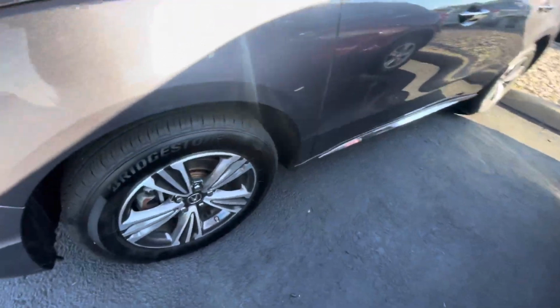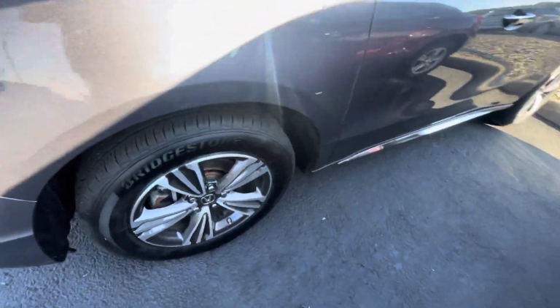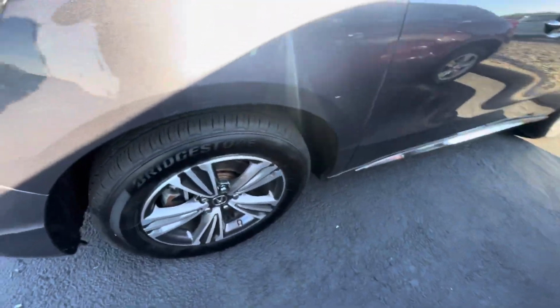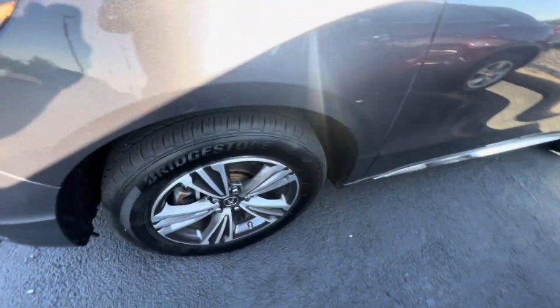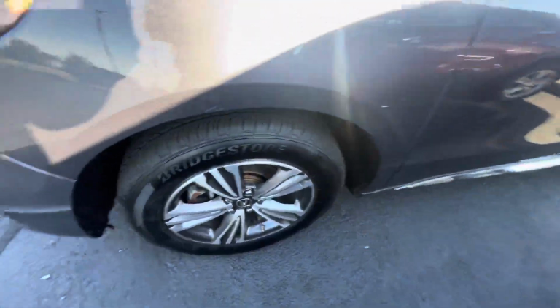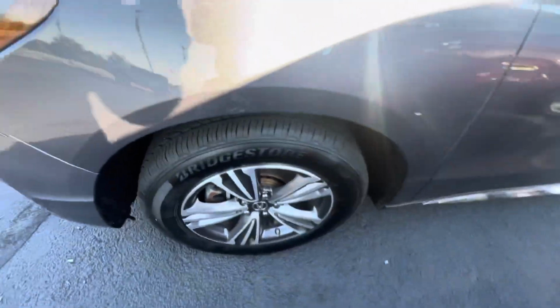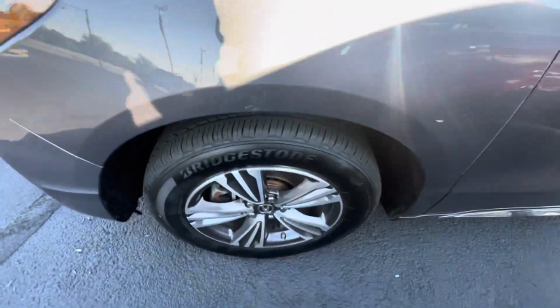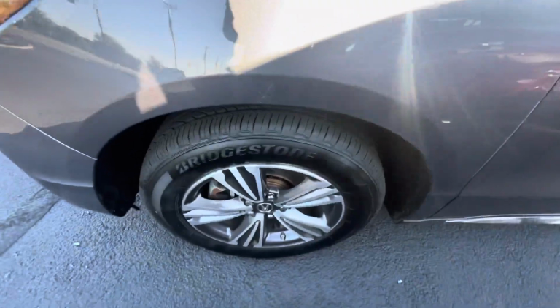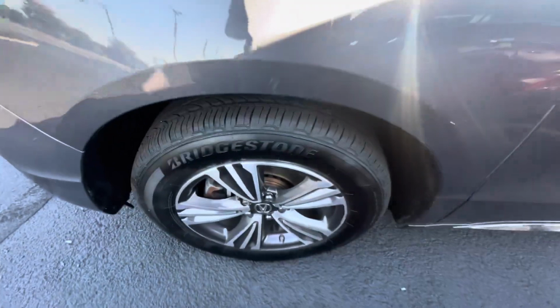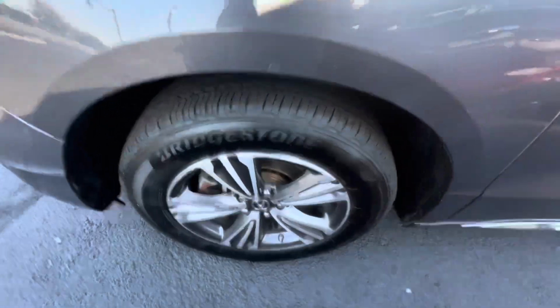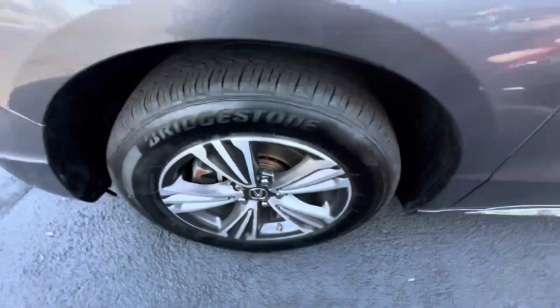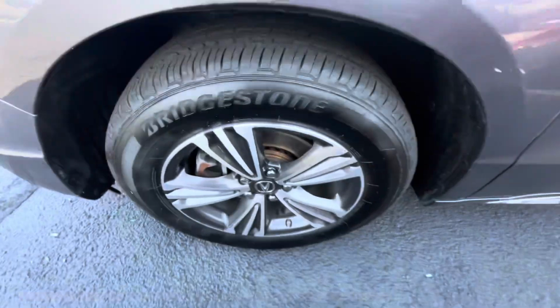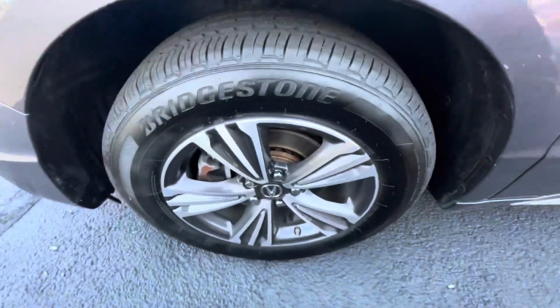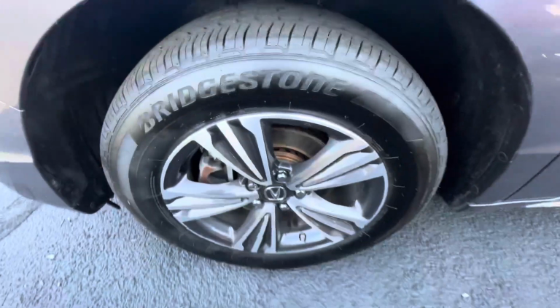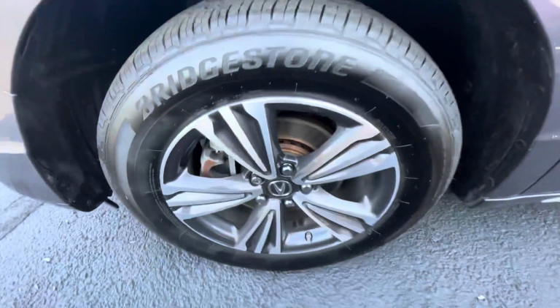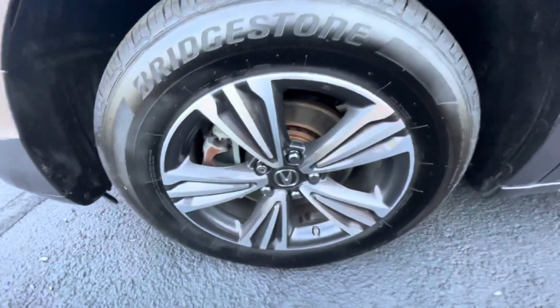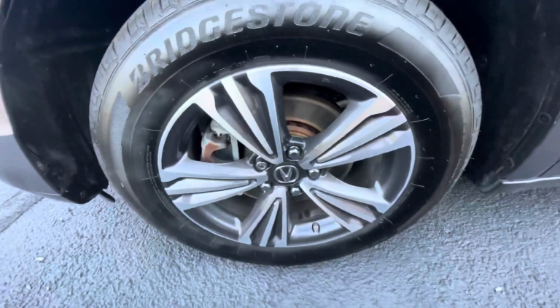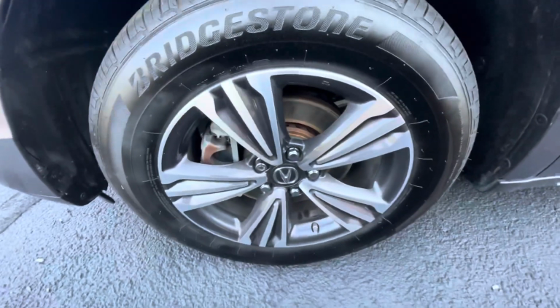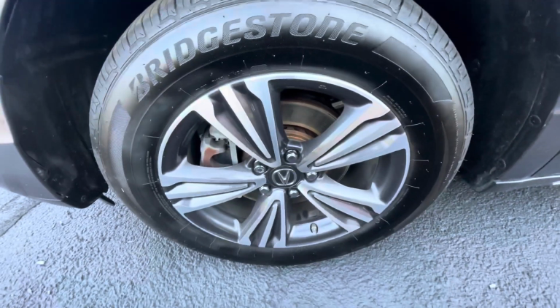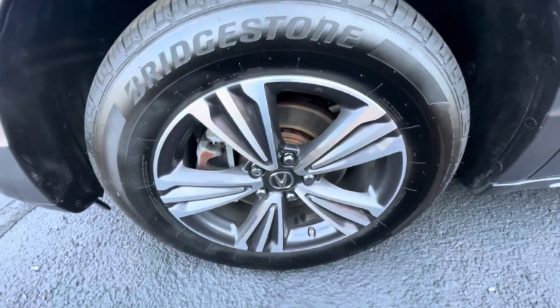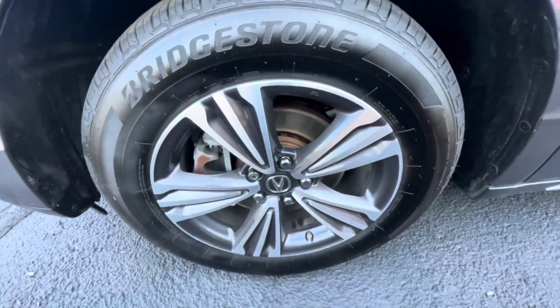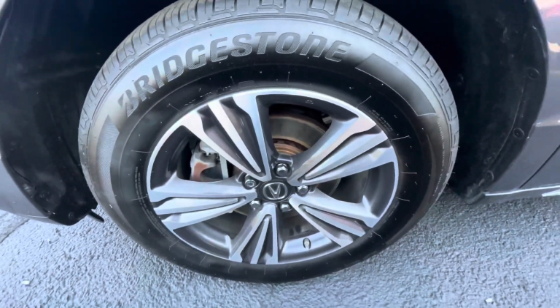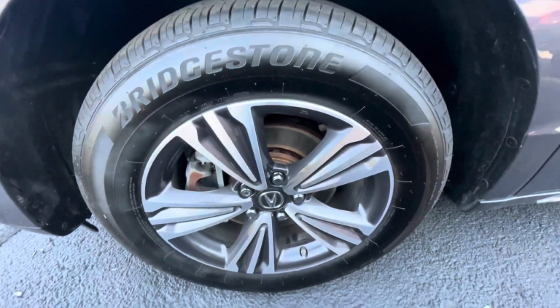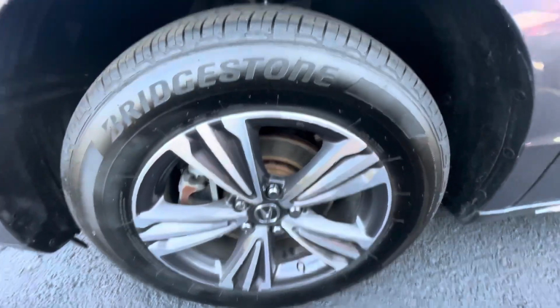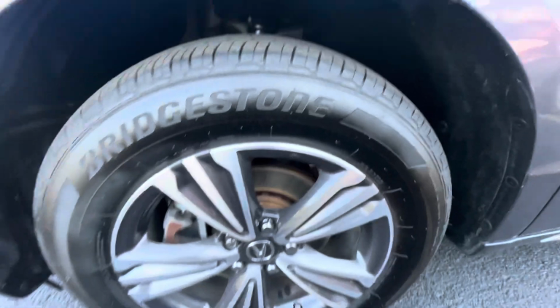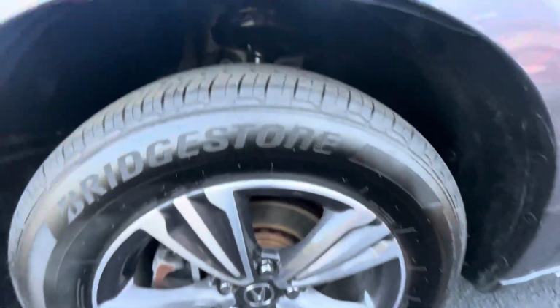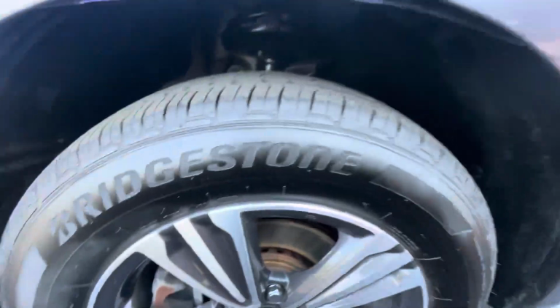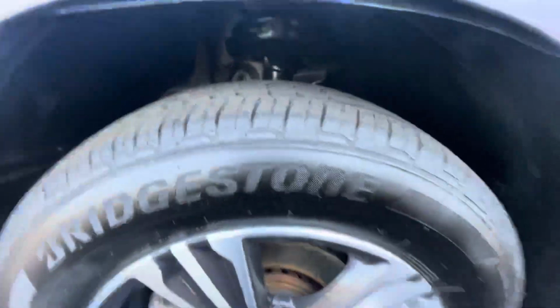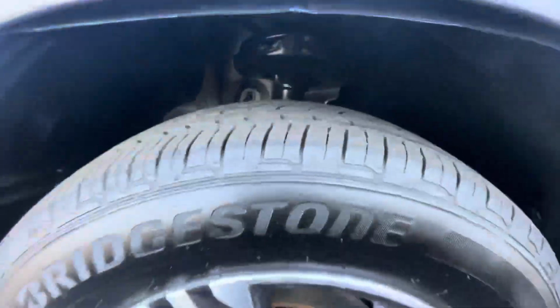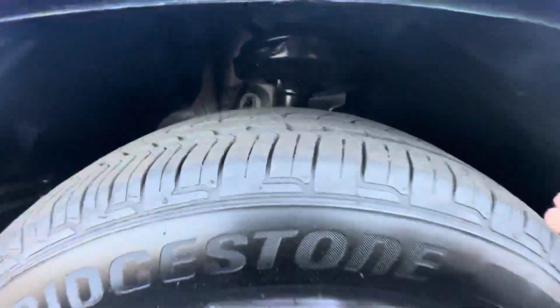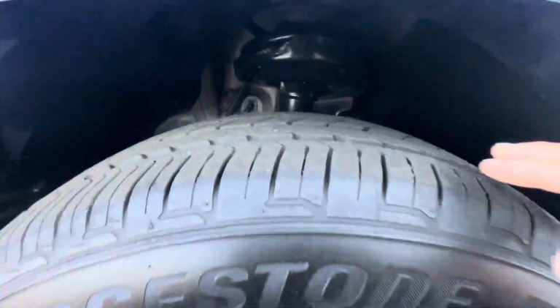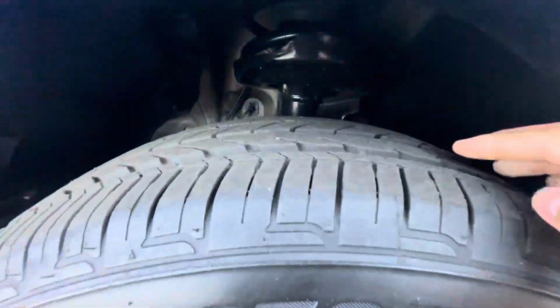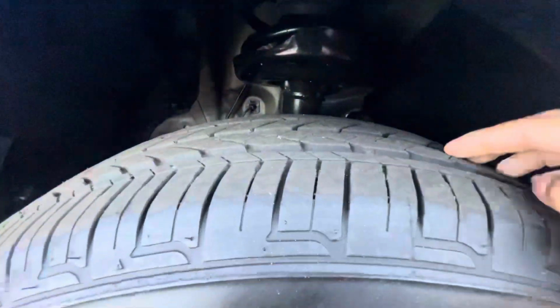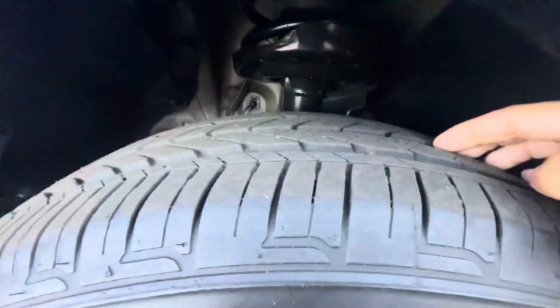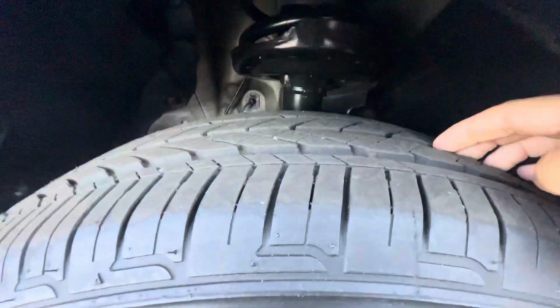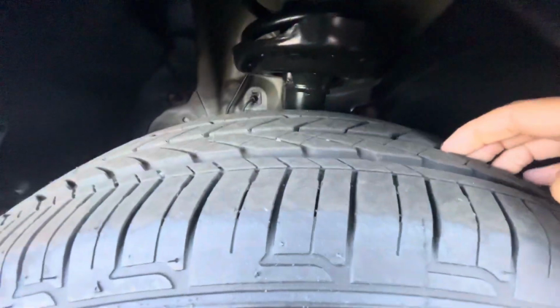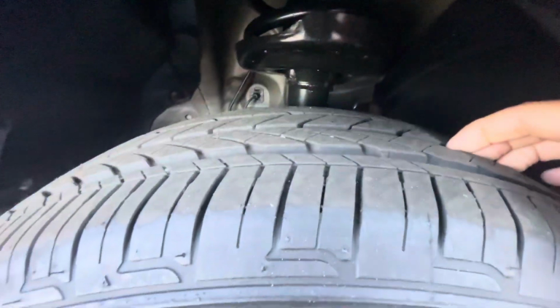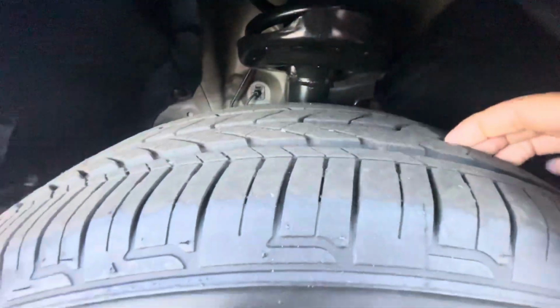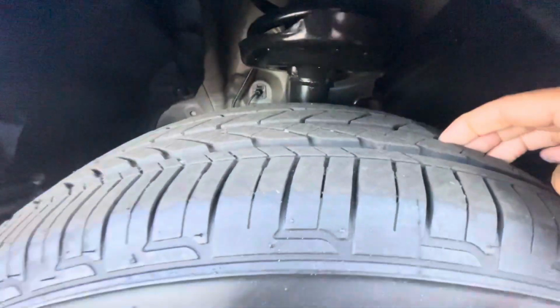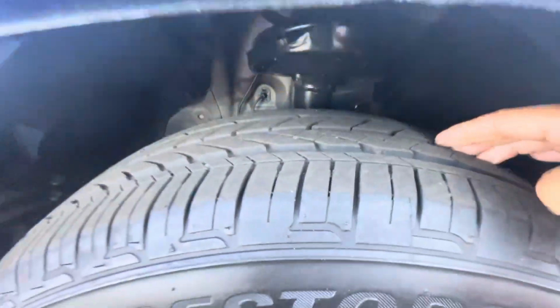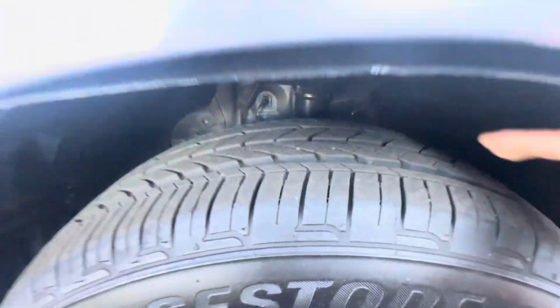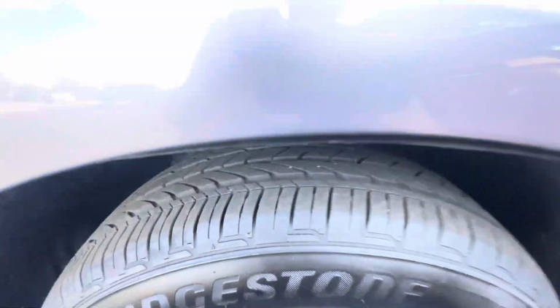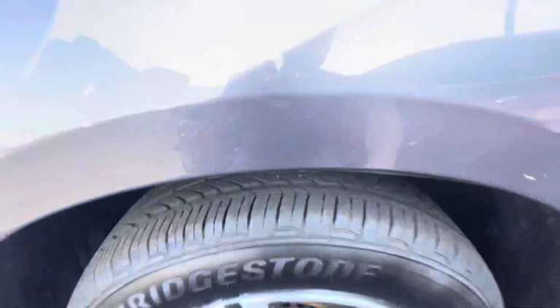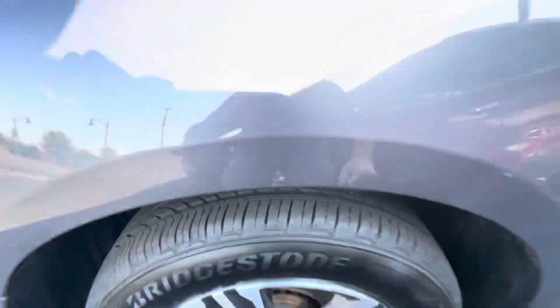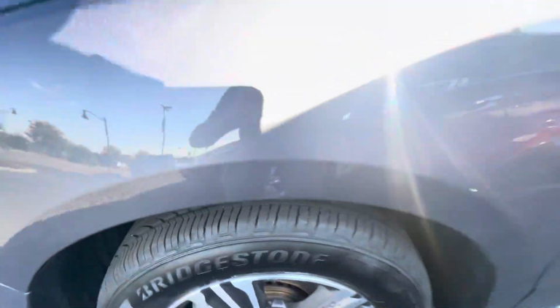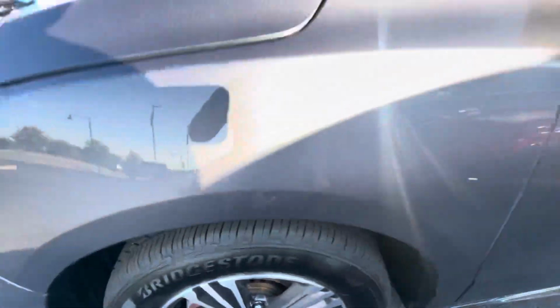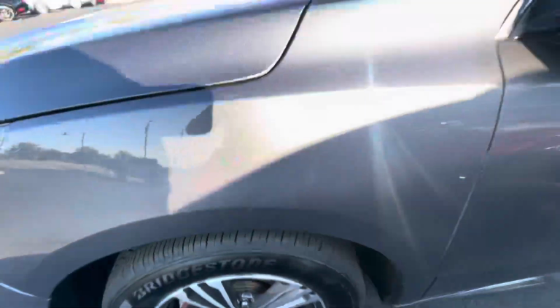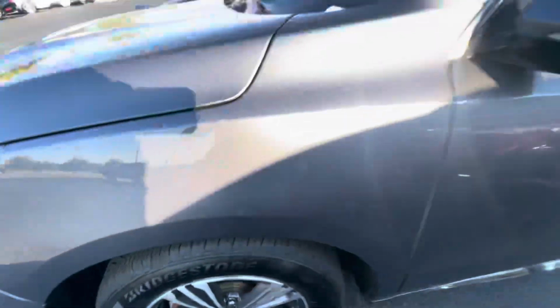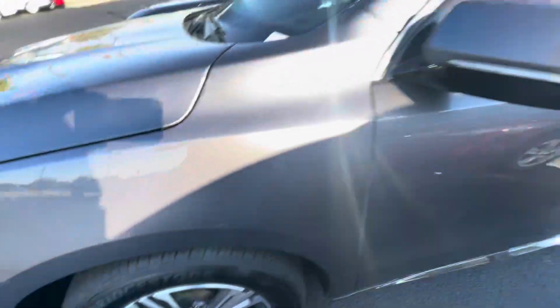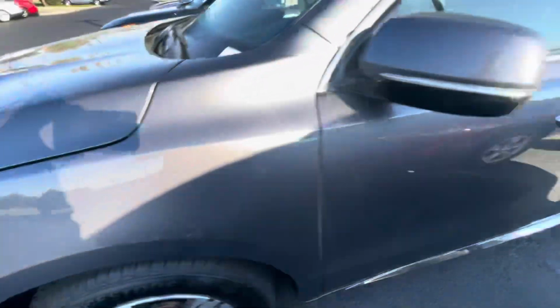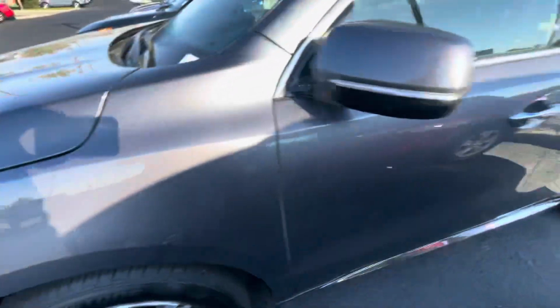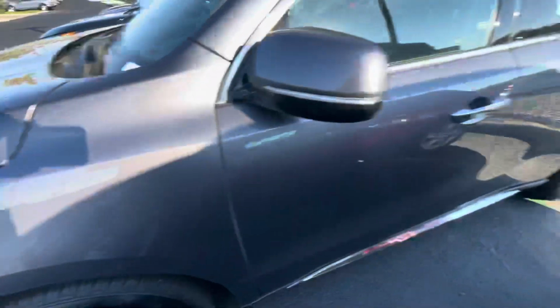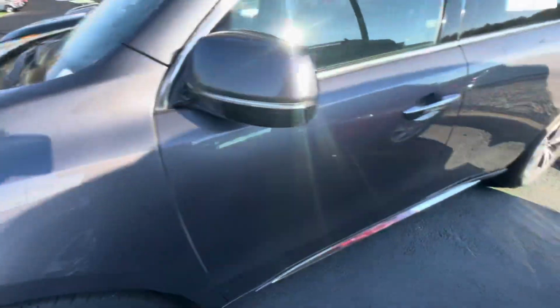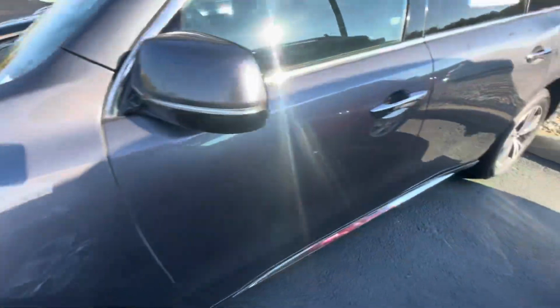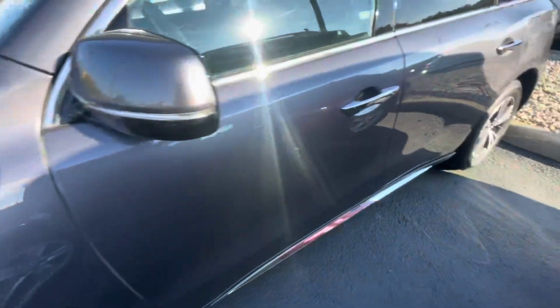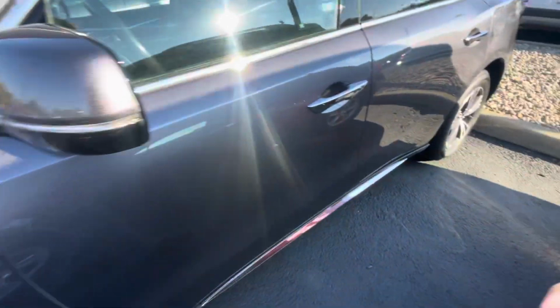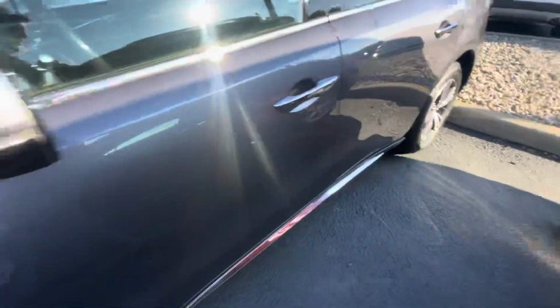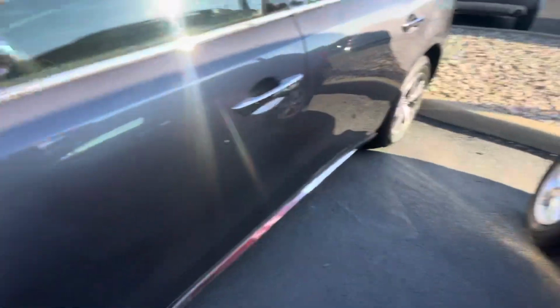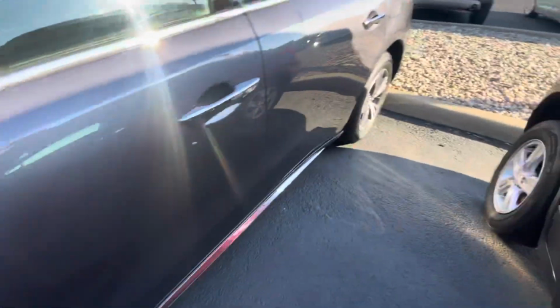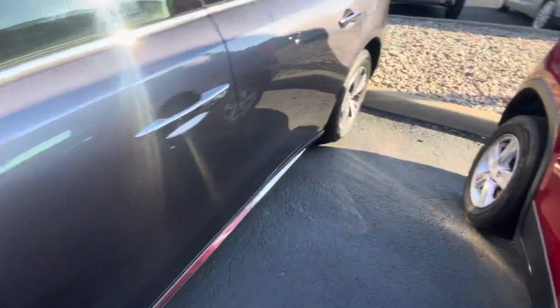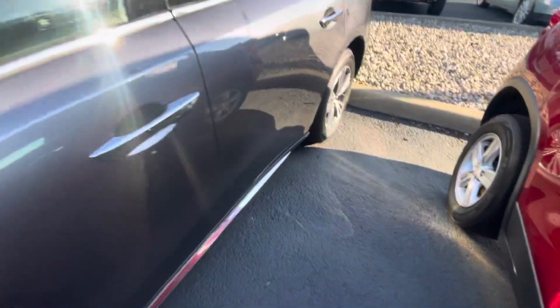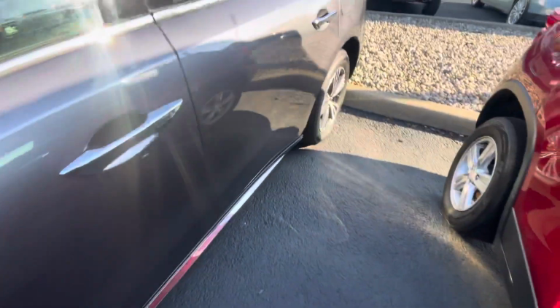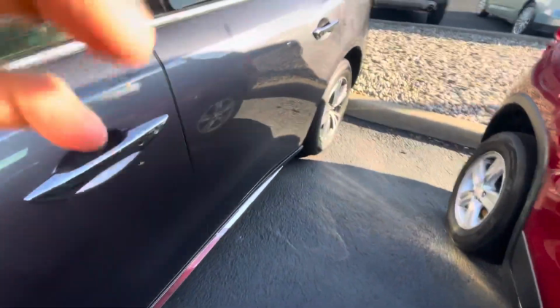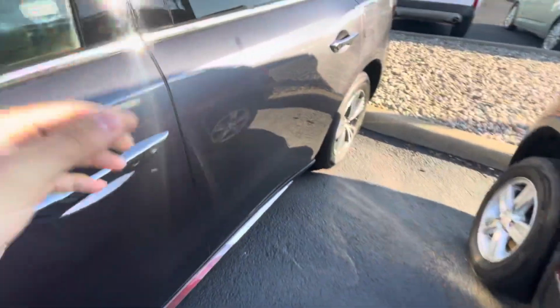It does have nice machined aluminum wheels, almost brand new Bridgestone tires on it all around.